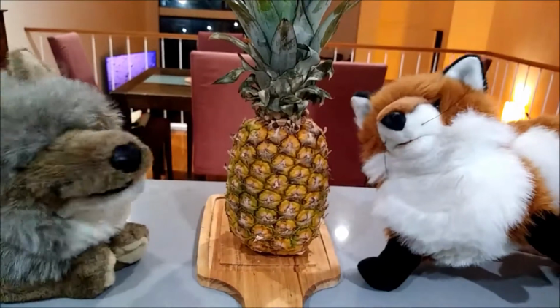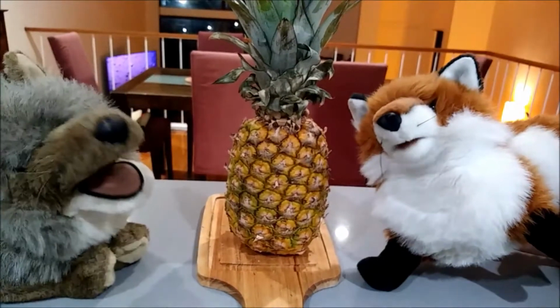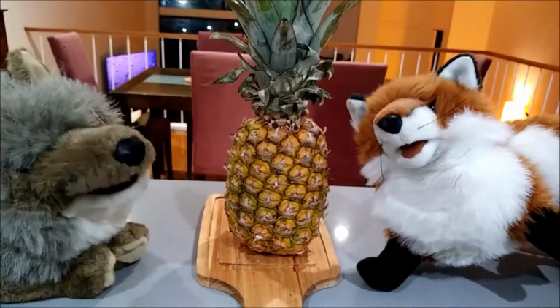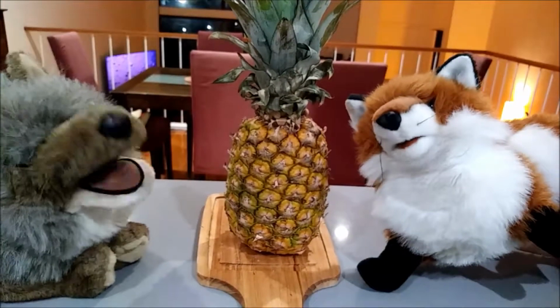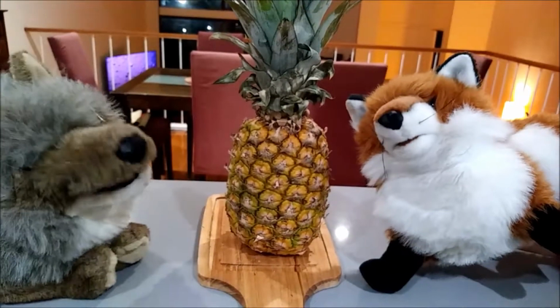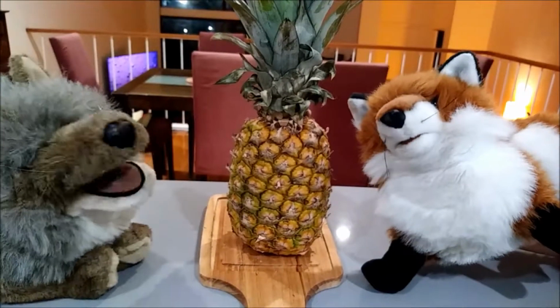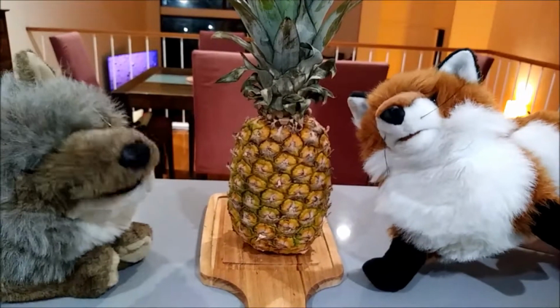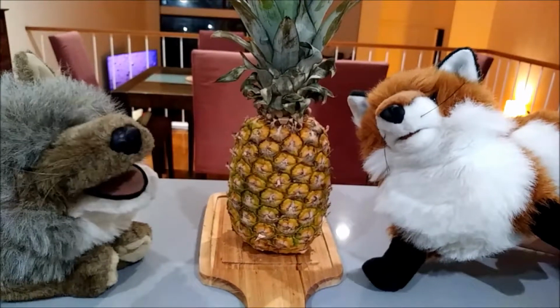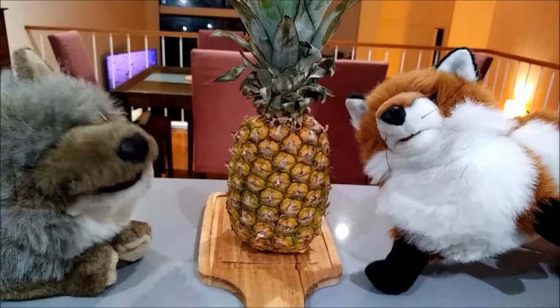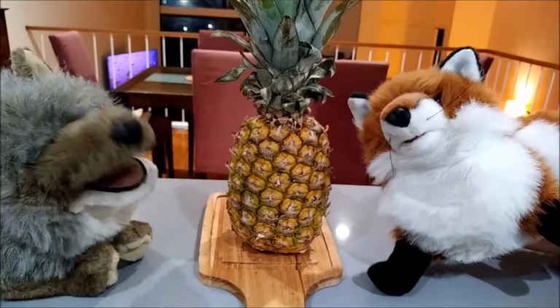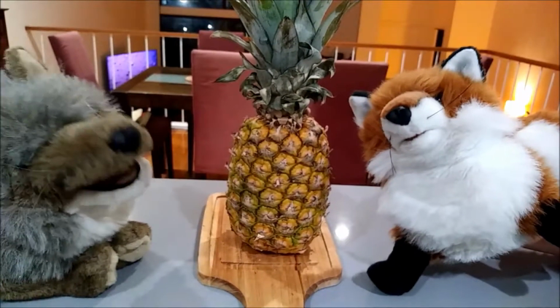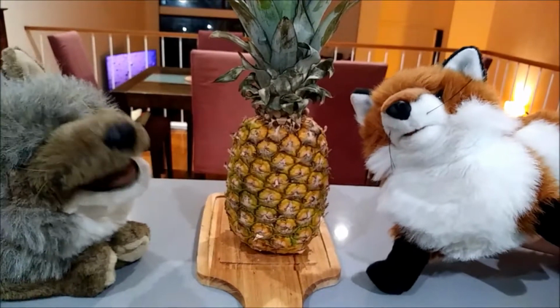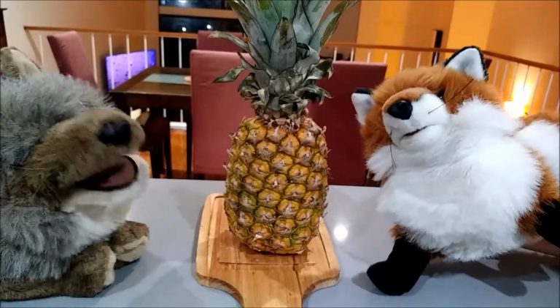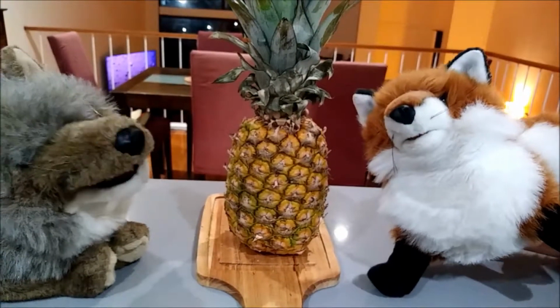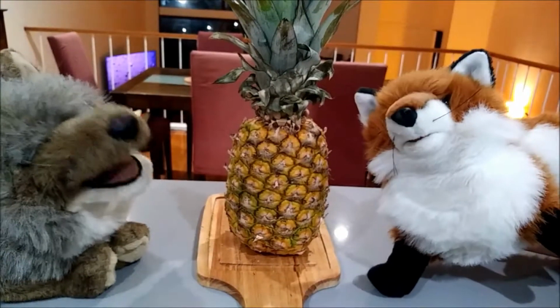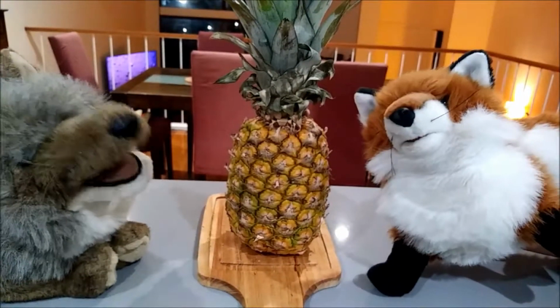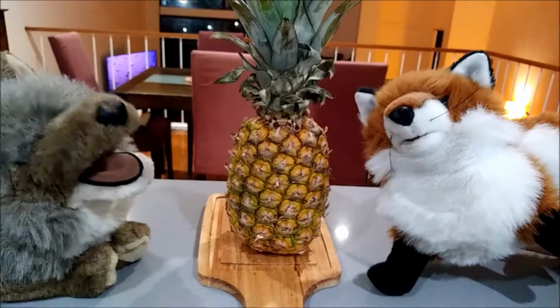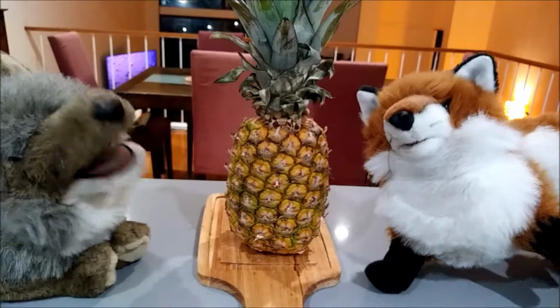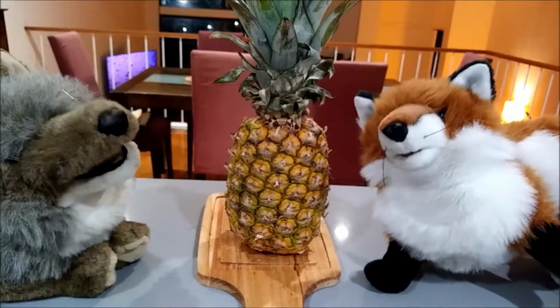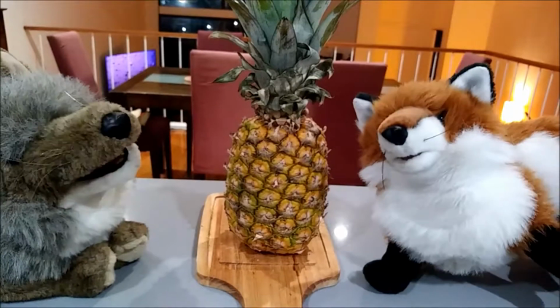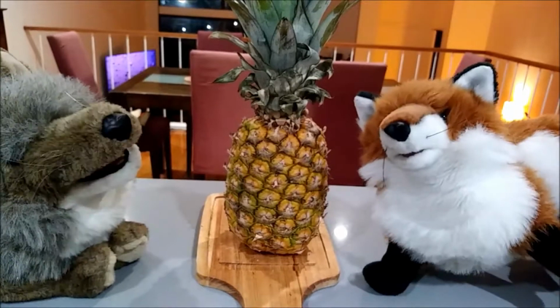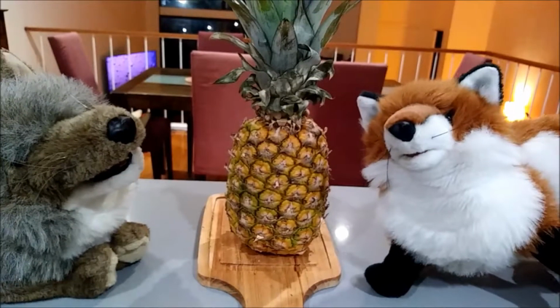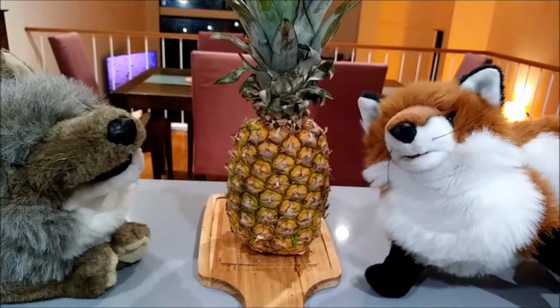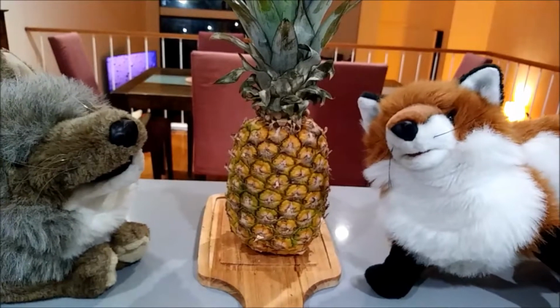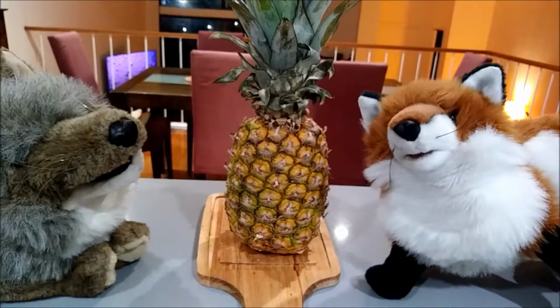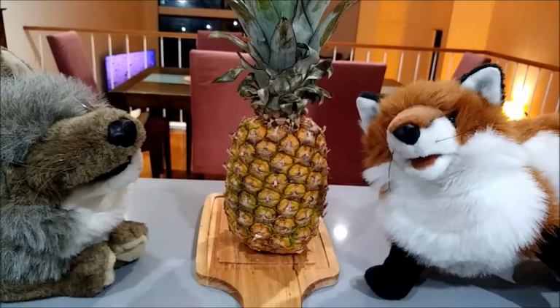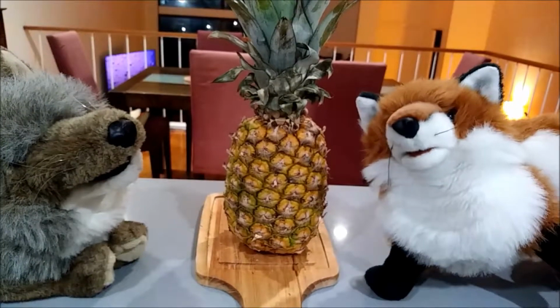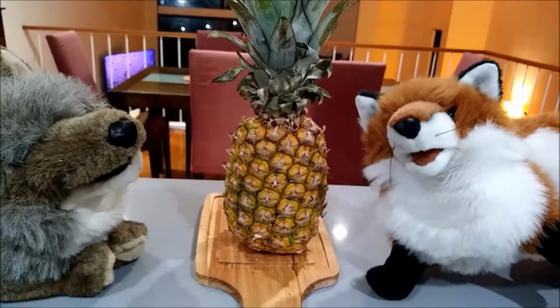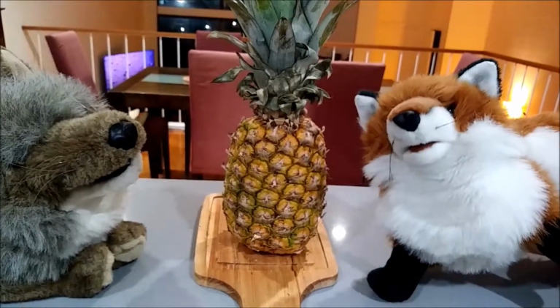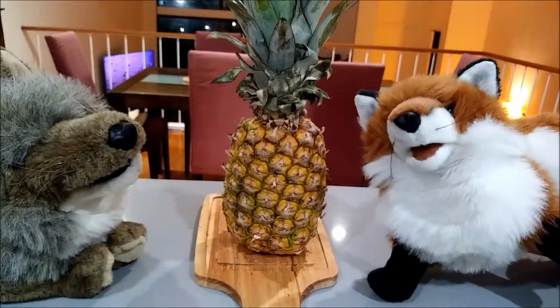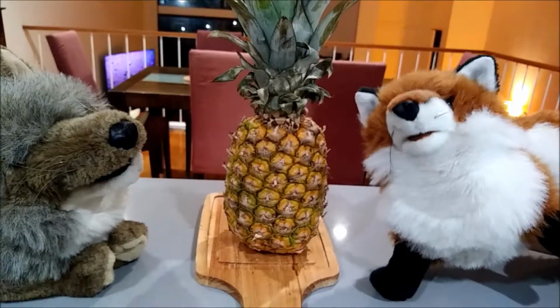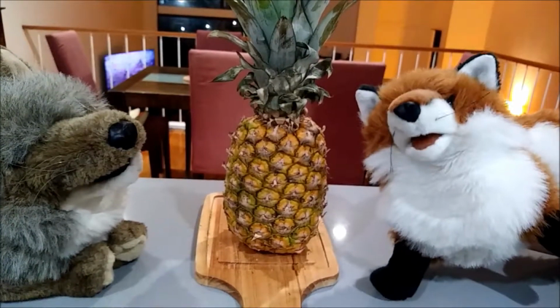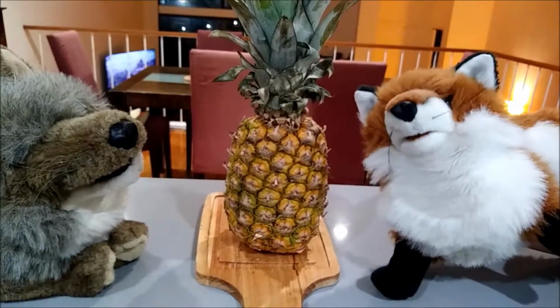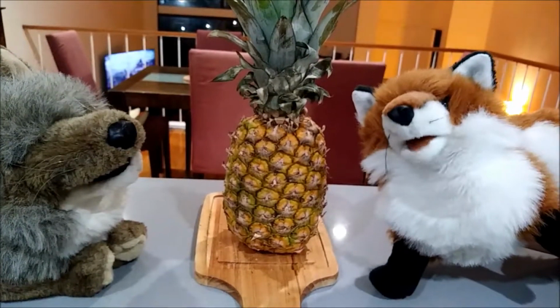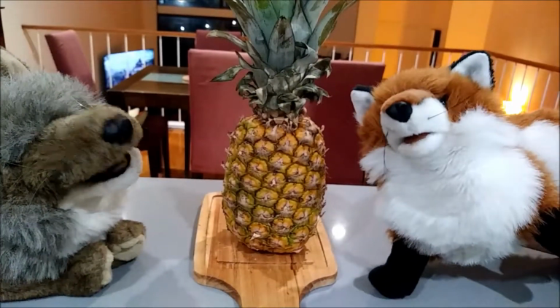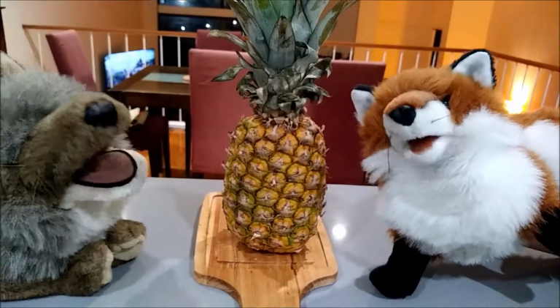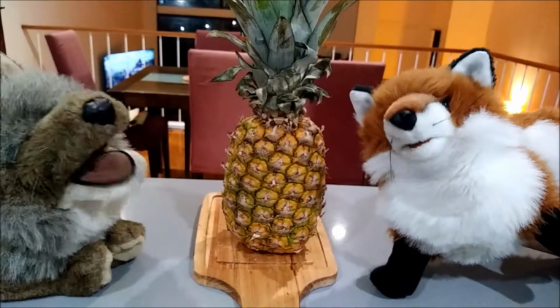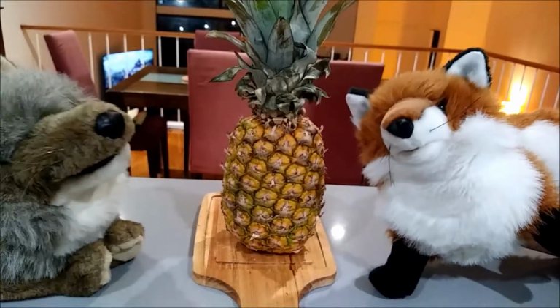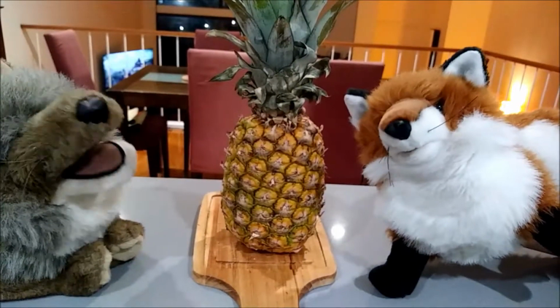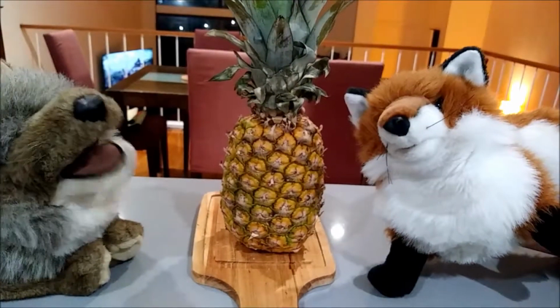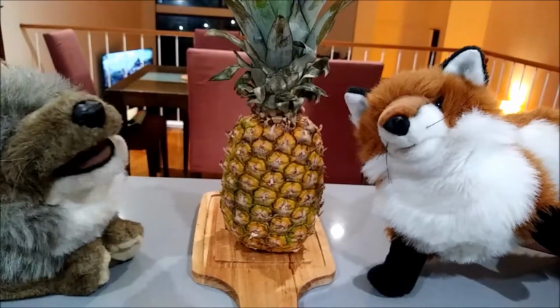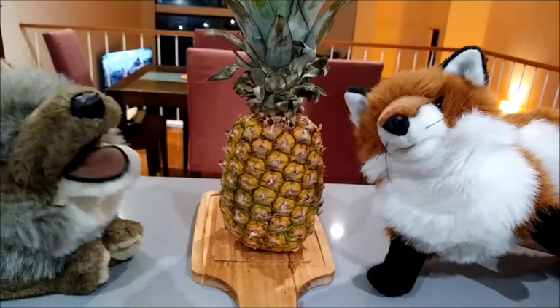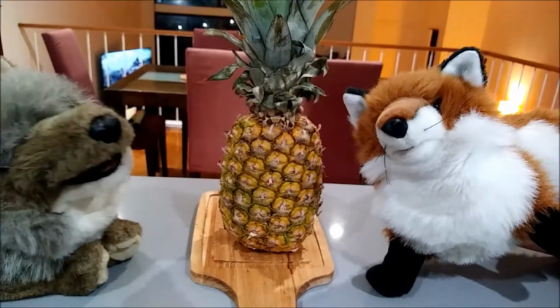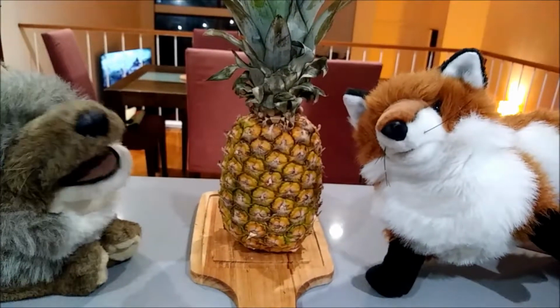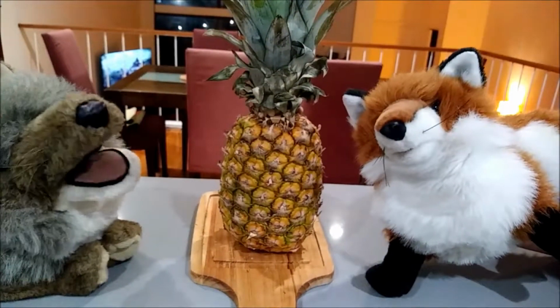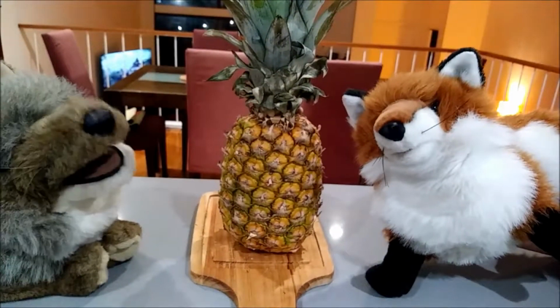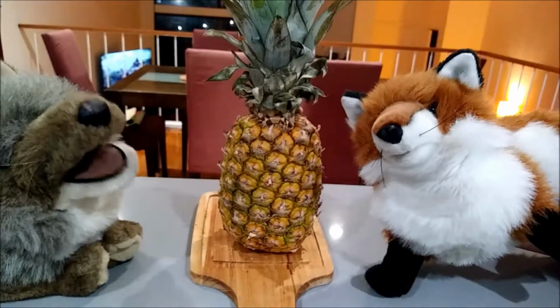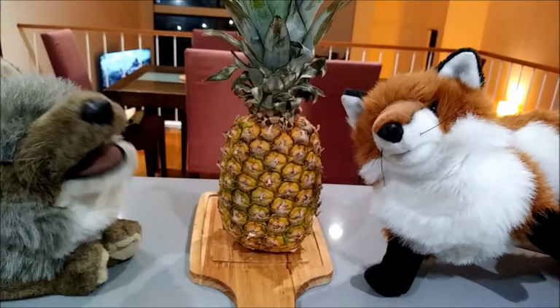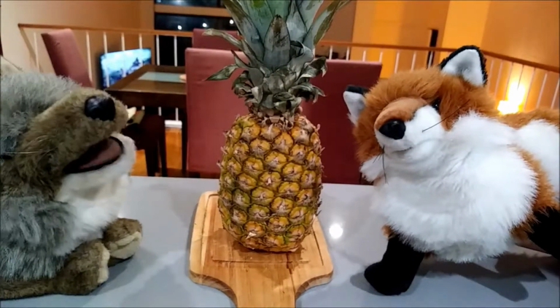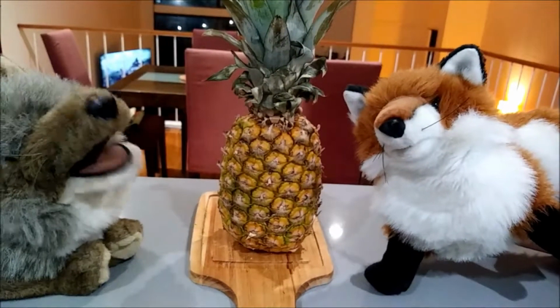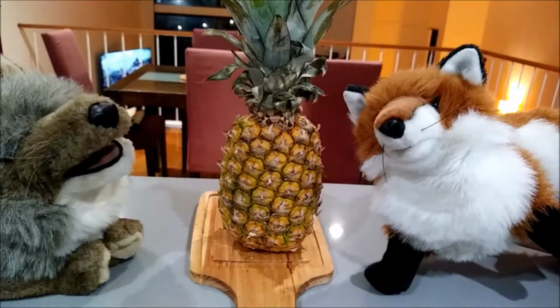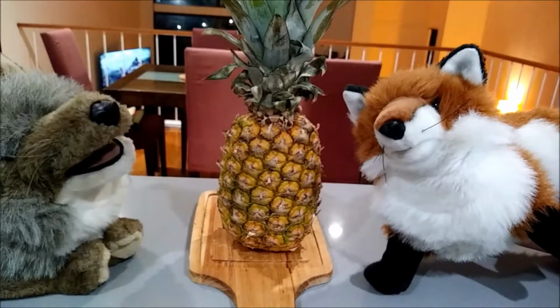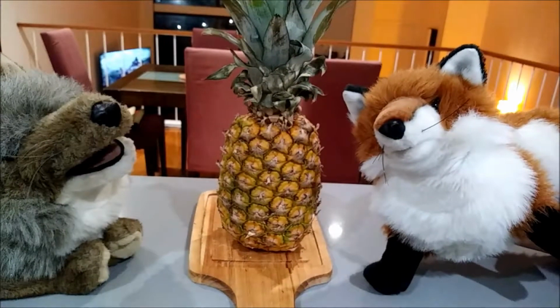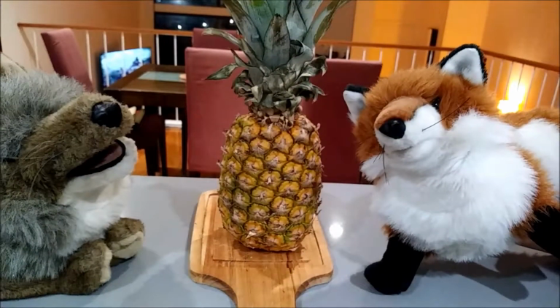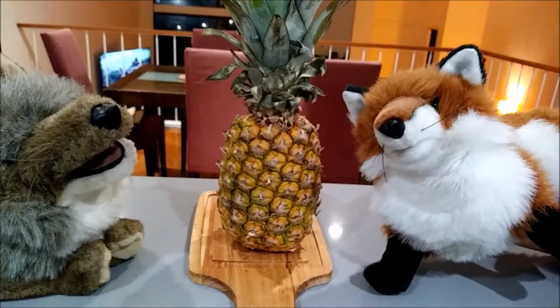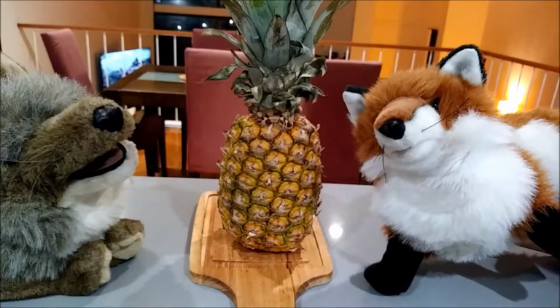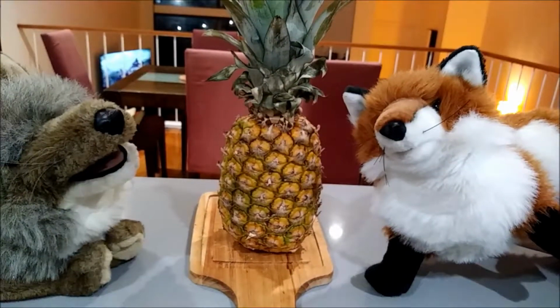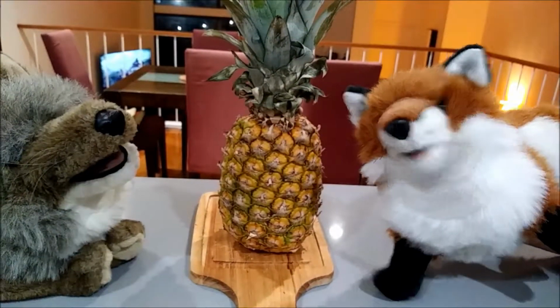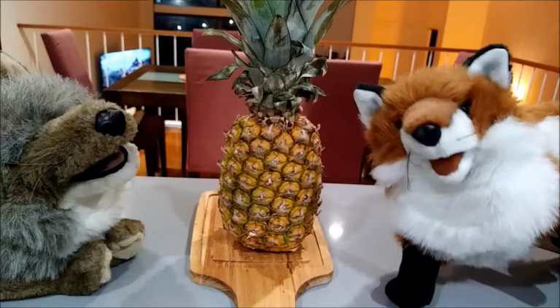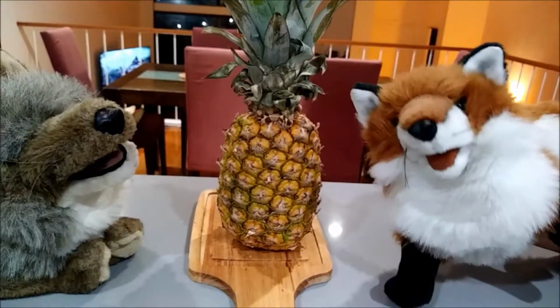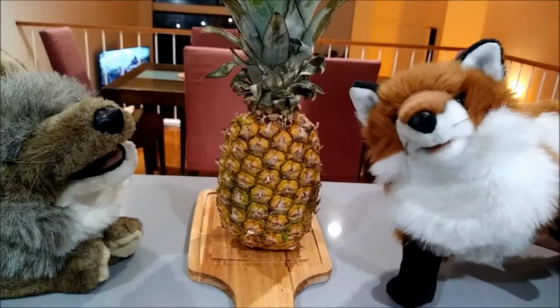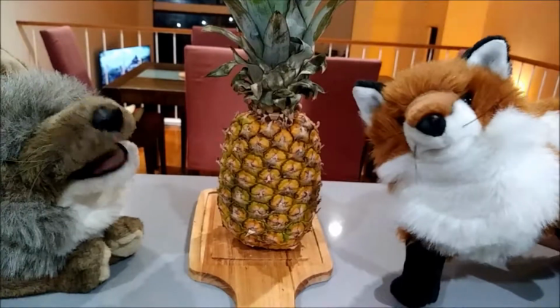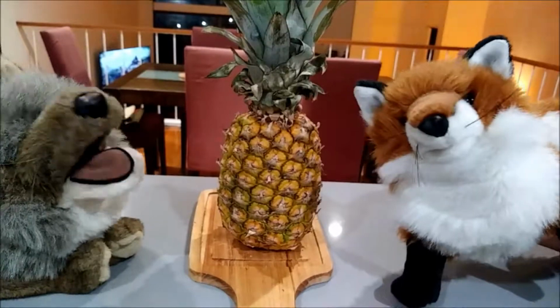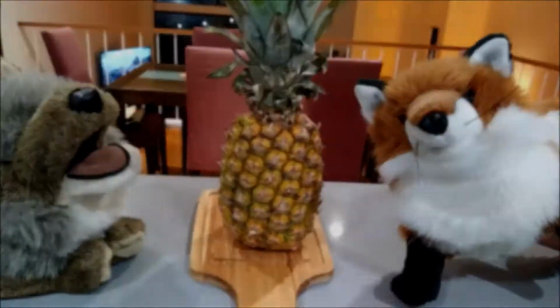So that's how you make a pineapple from scratch. I hope you liked the video. Enjoy your pineapple. Bye. Bye.